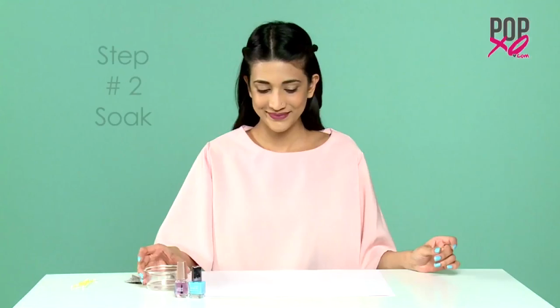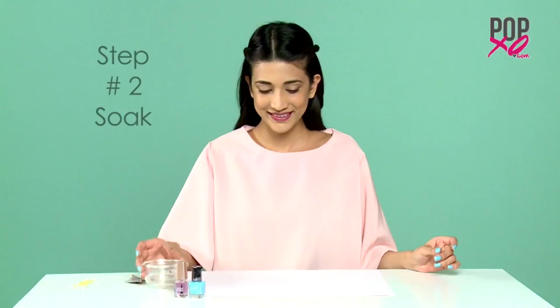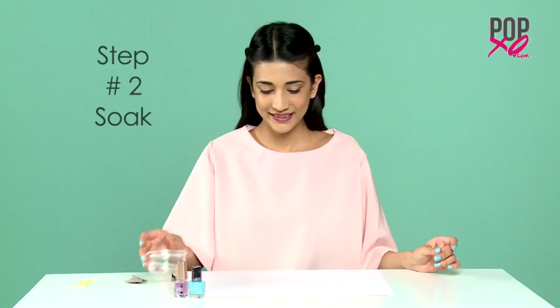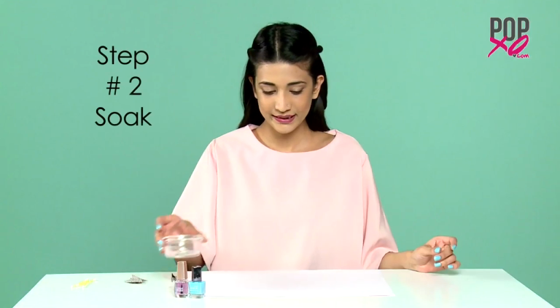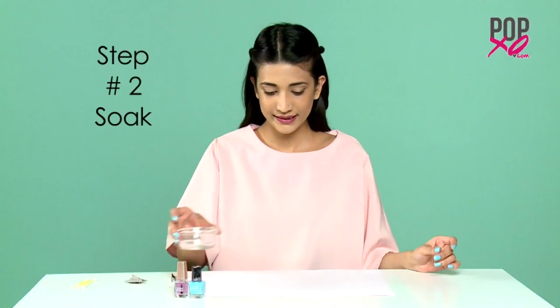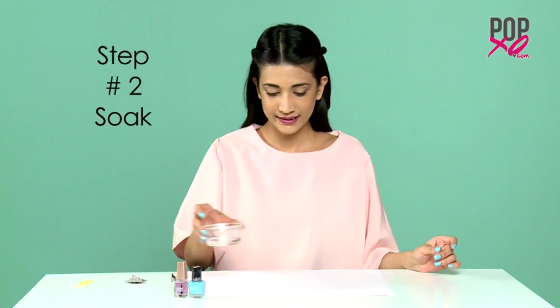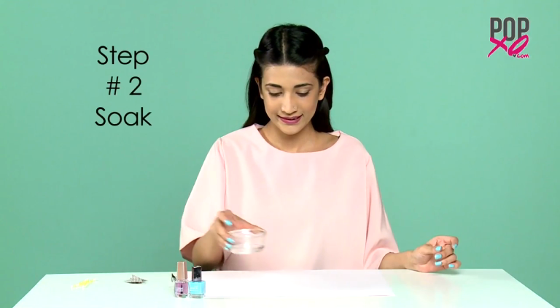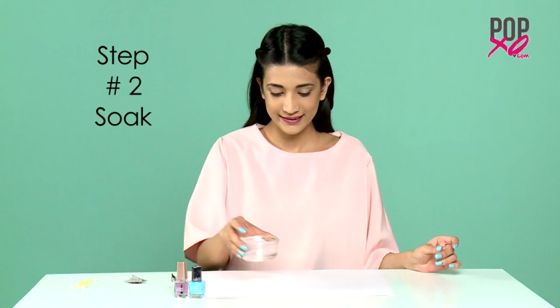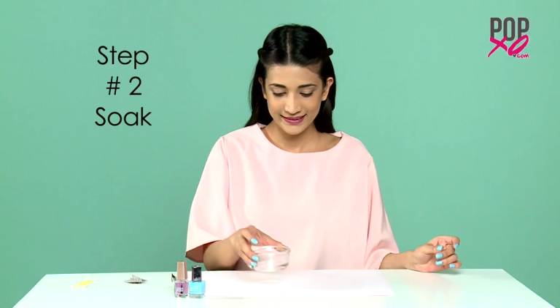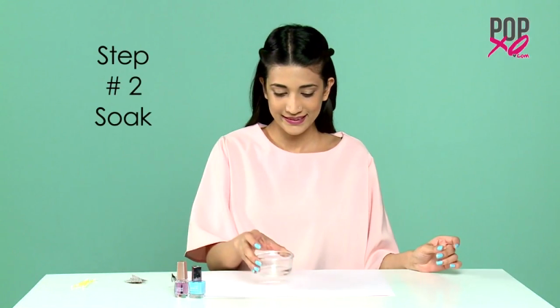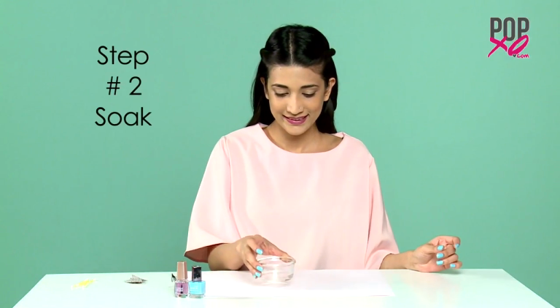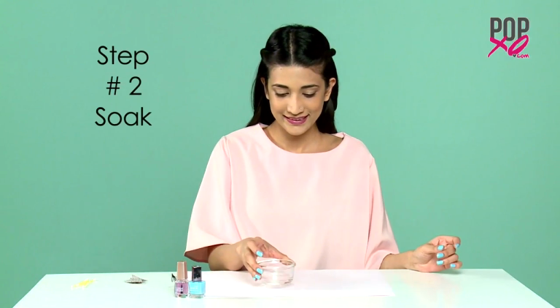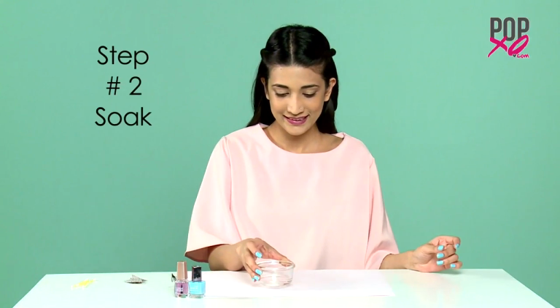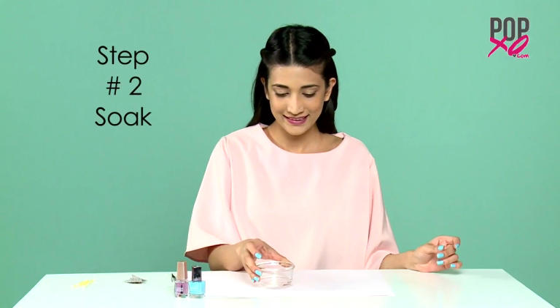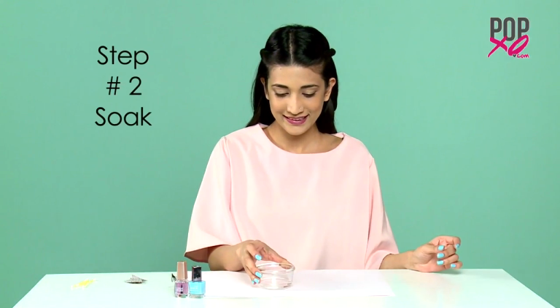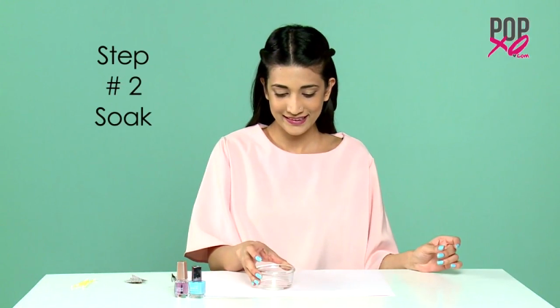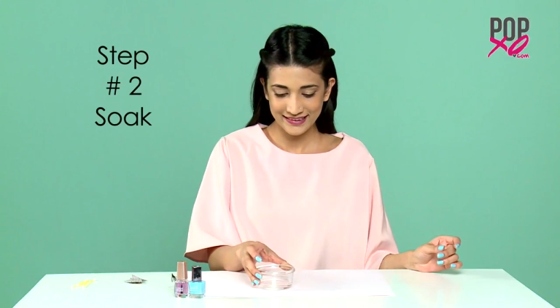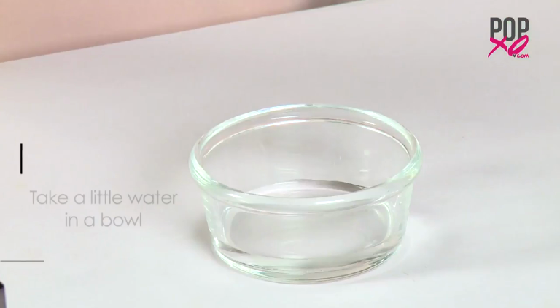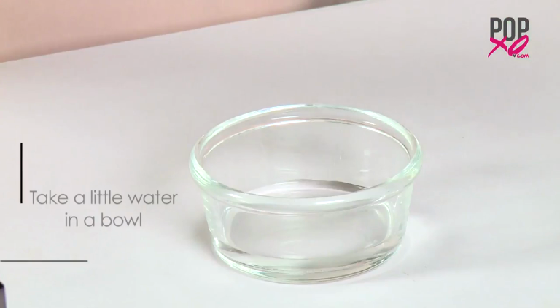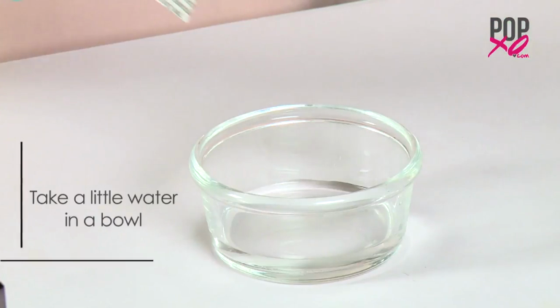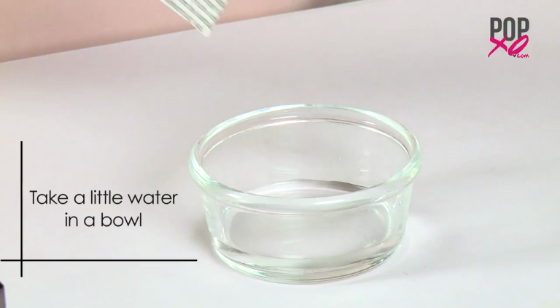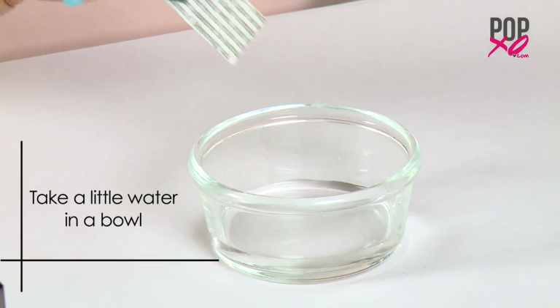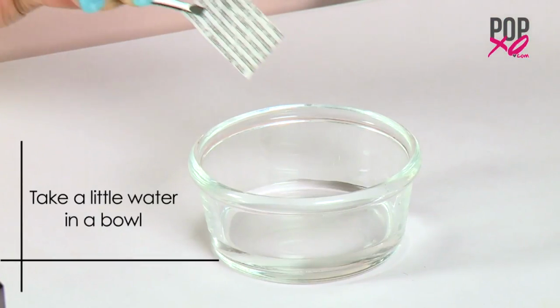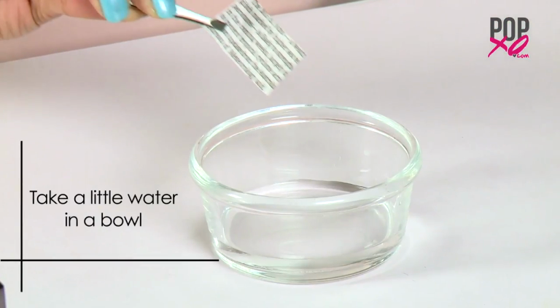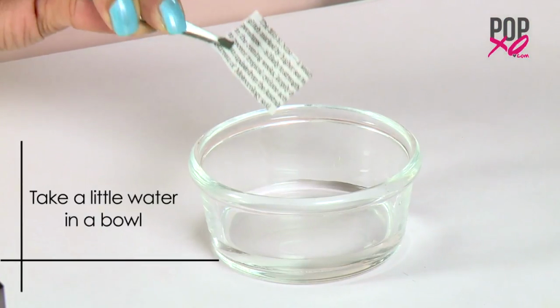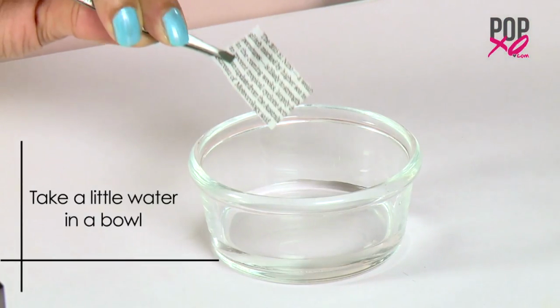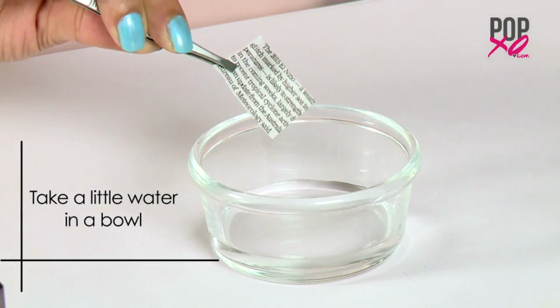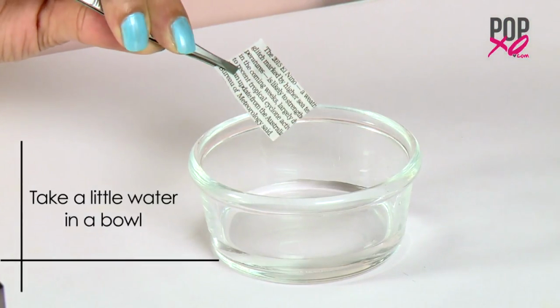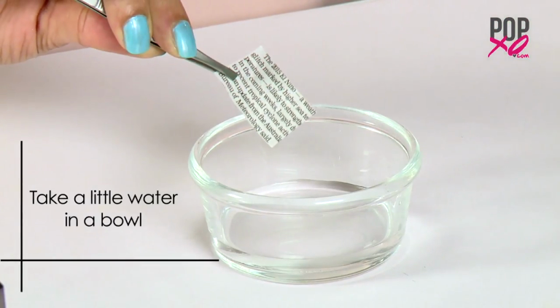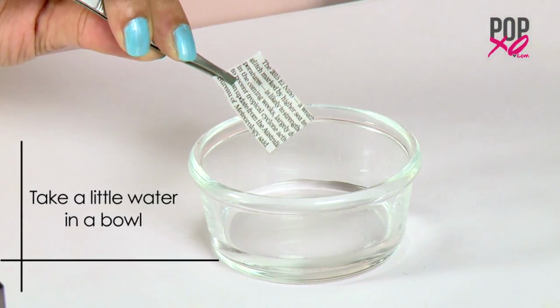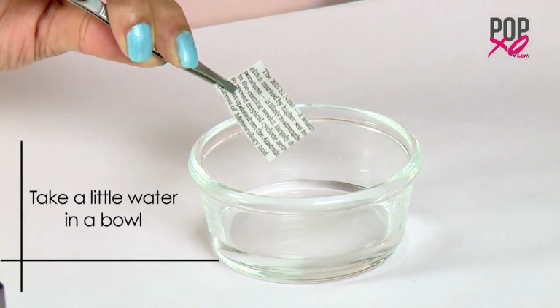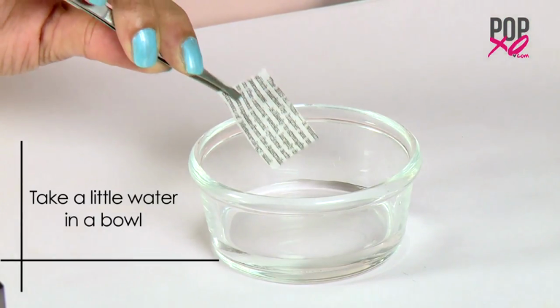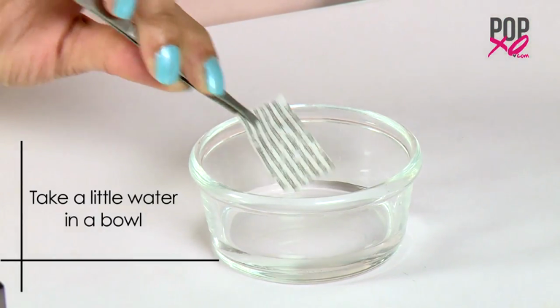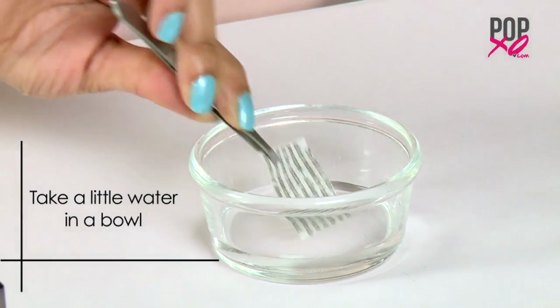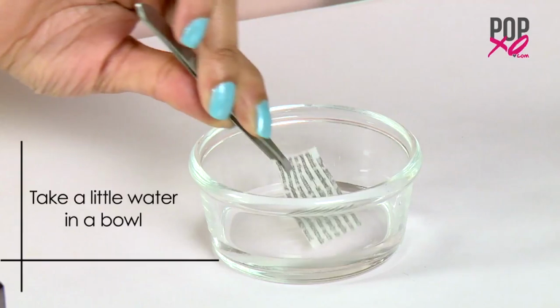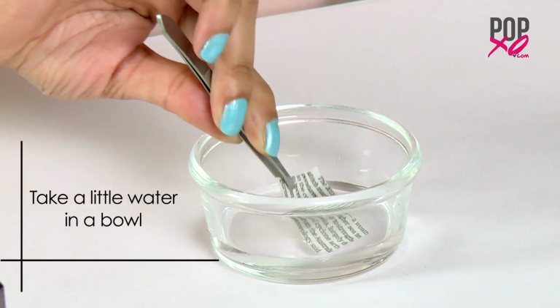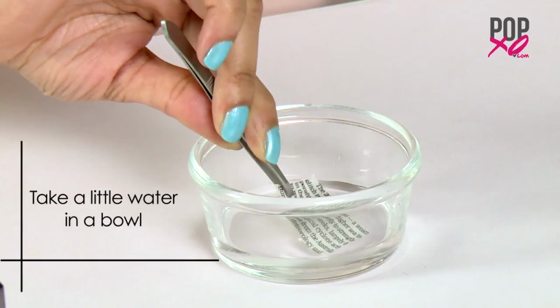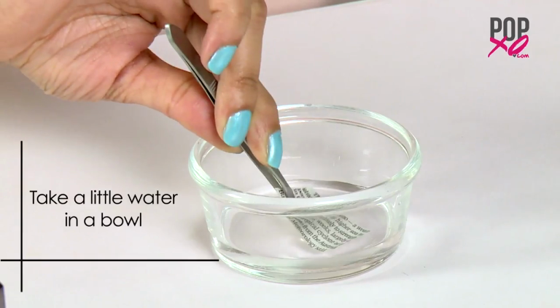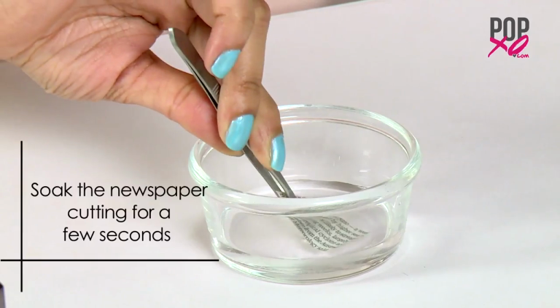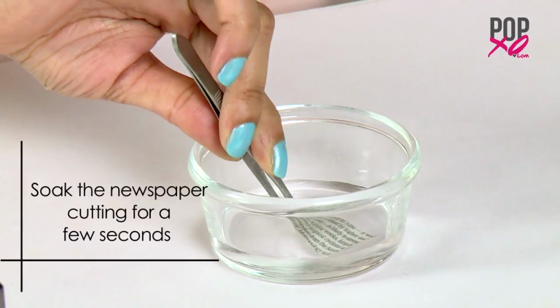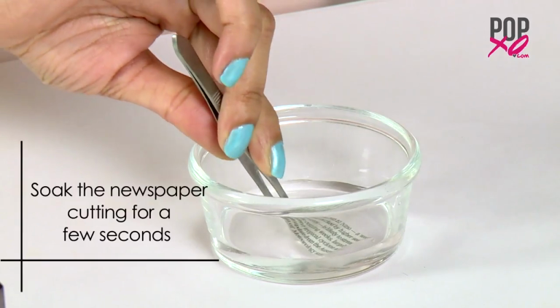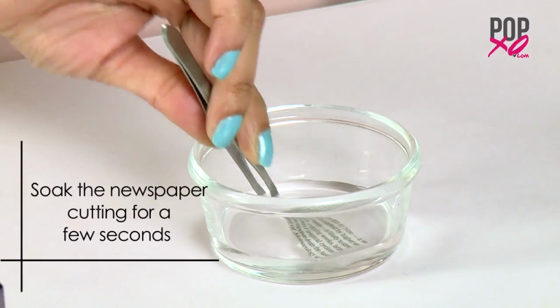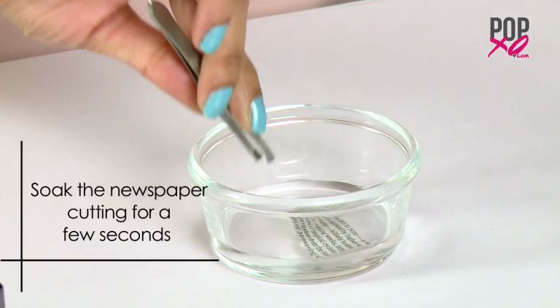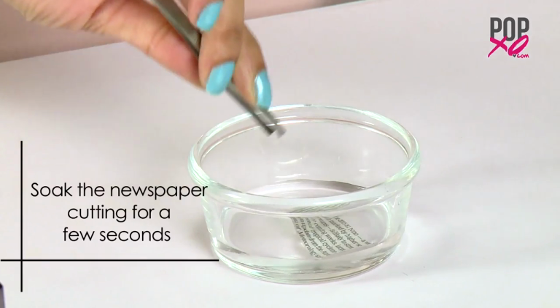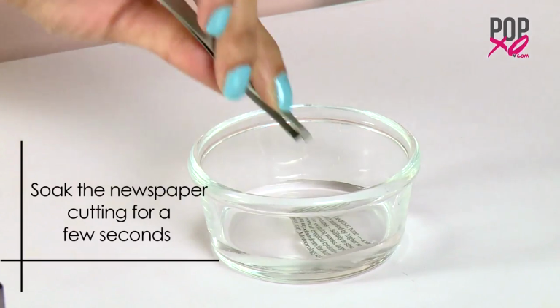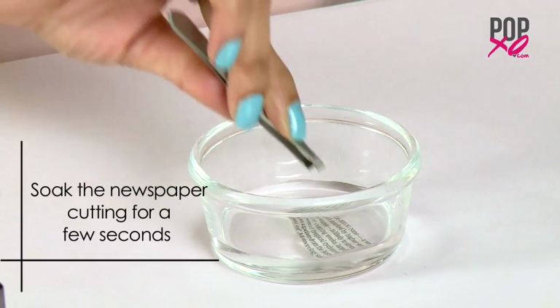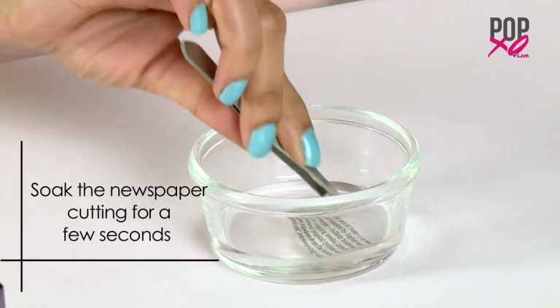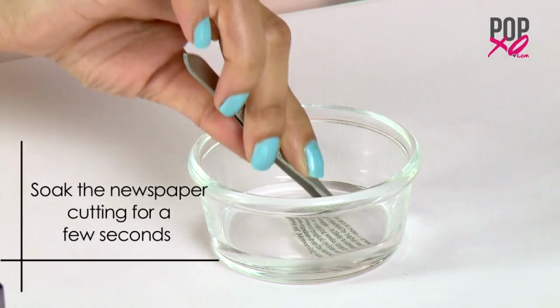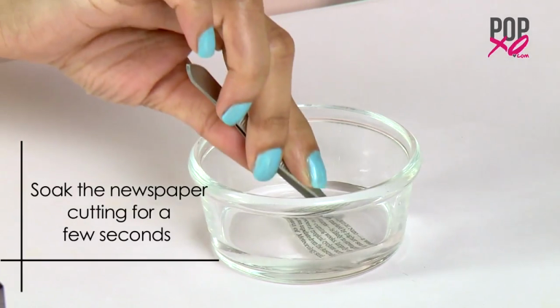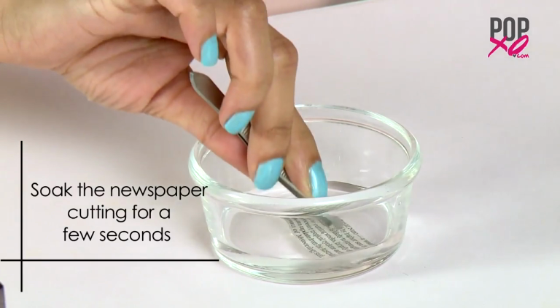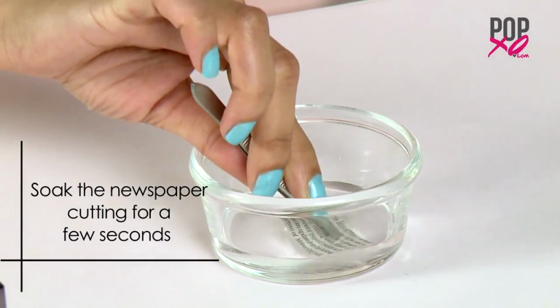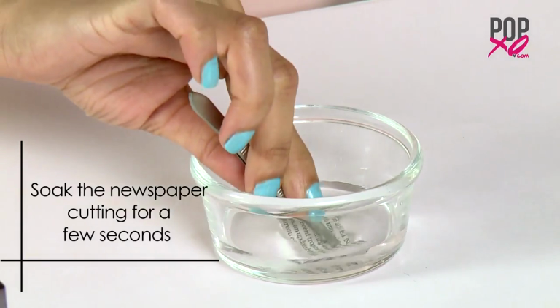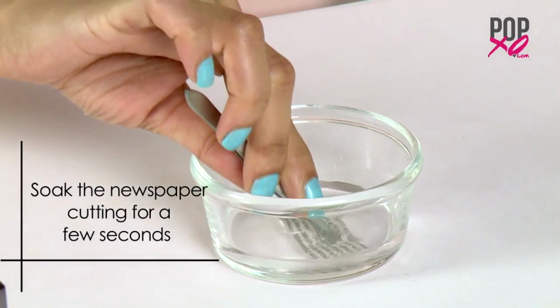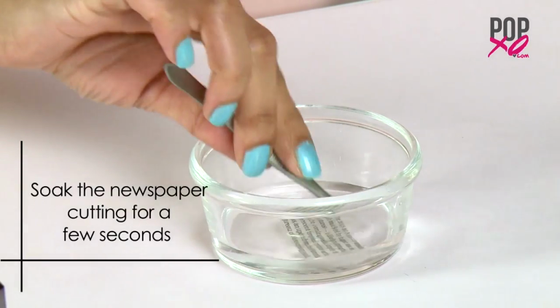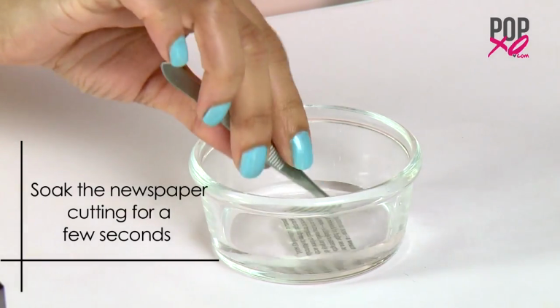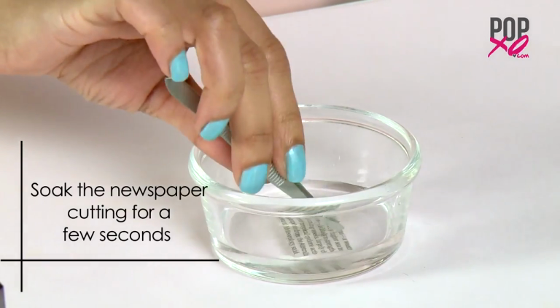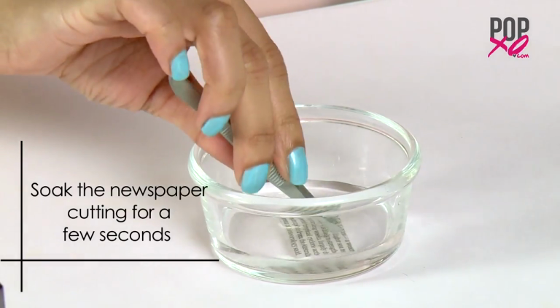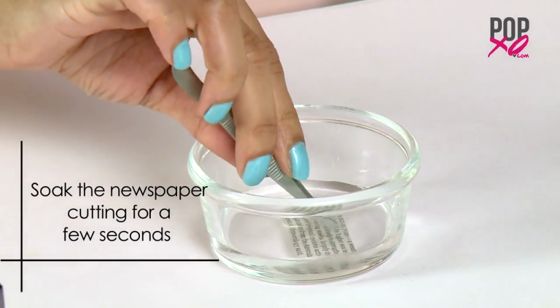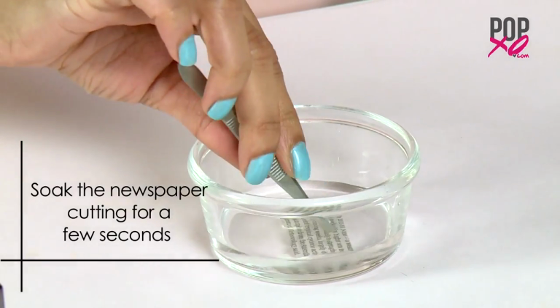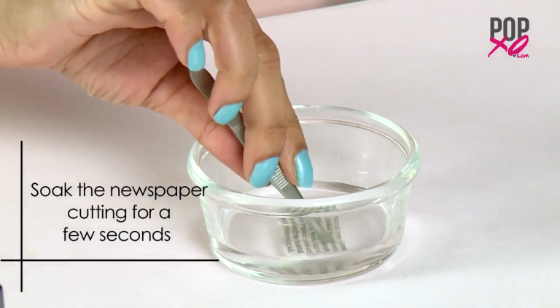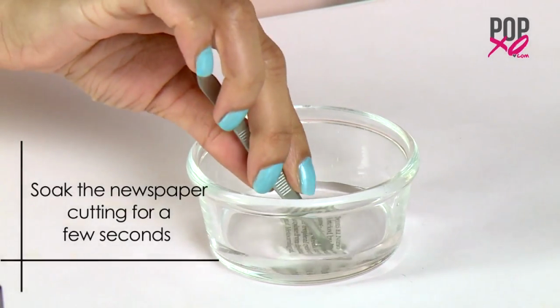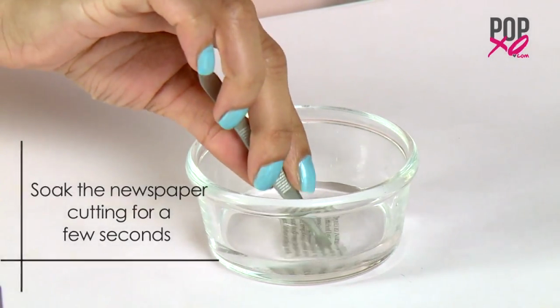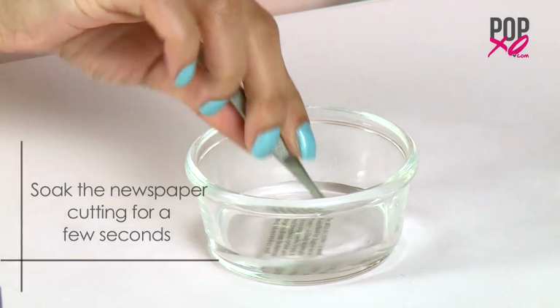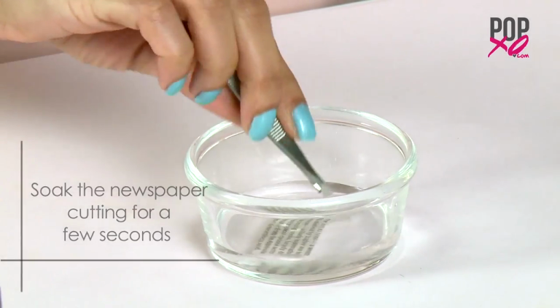Step 2: Soak. With a little water in the bowl, soak the newspaper cutting for a few seconds.